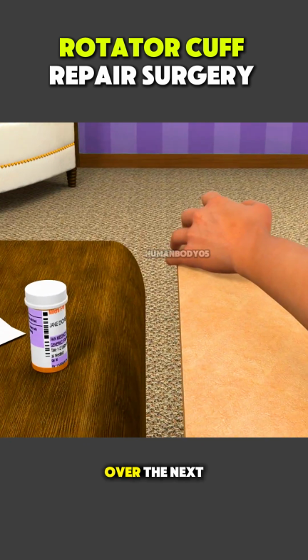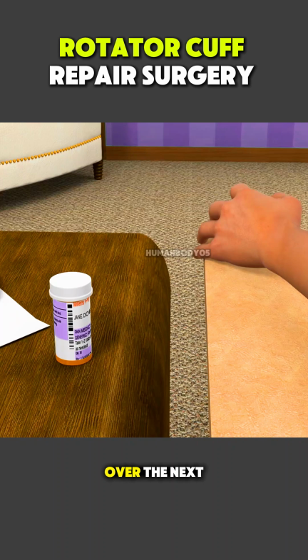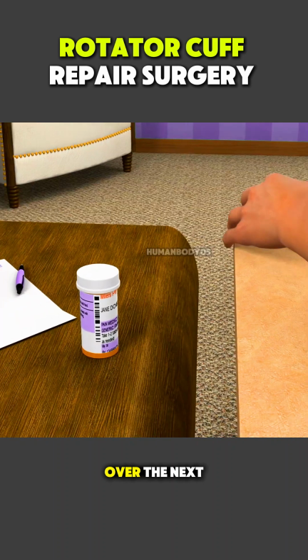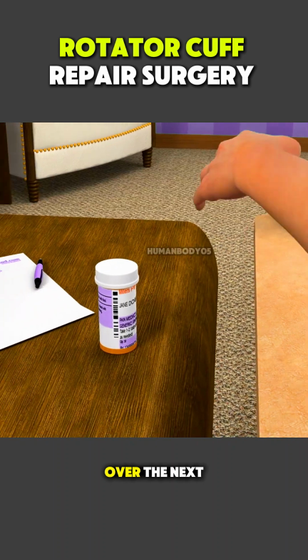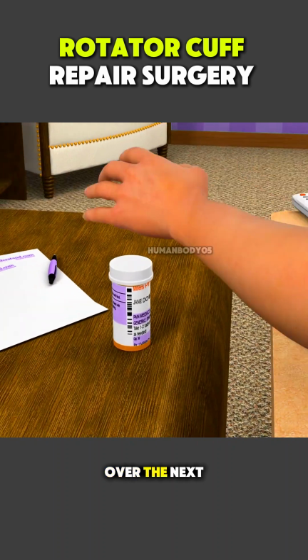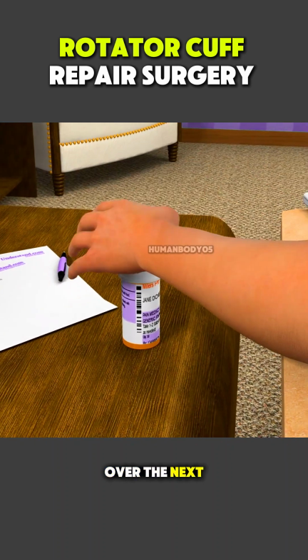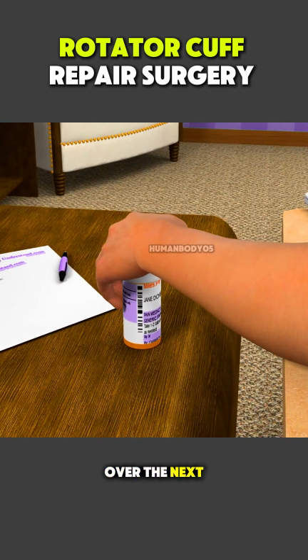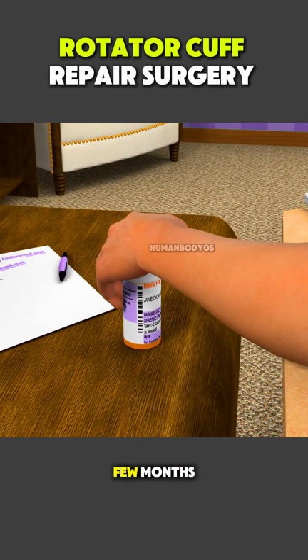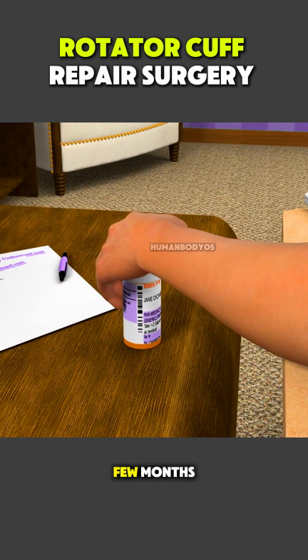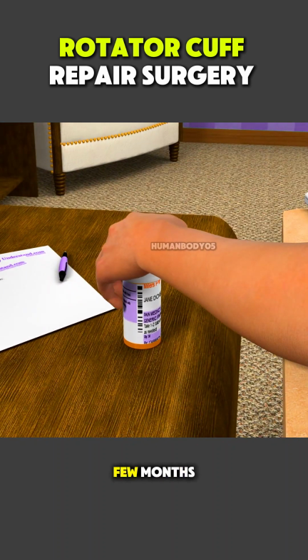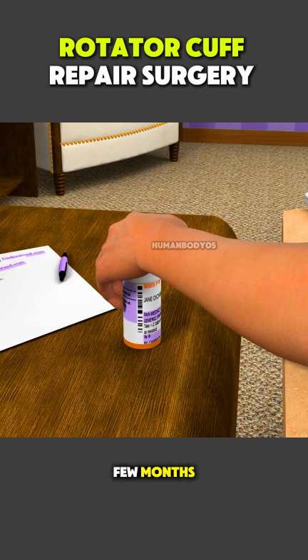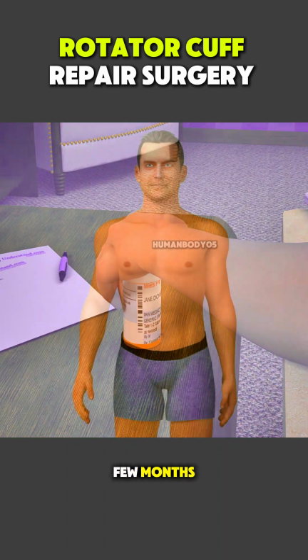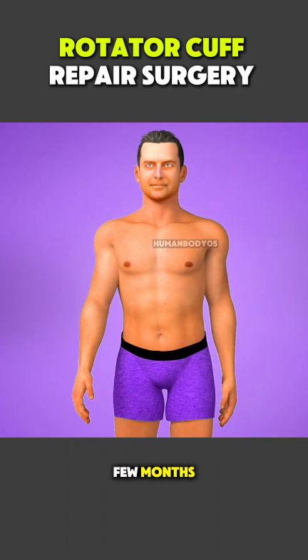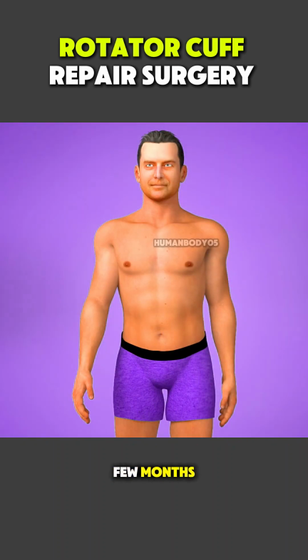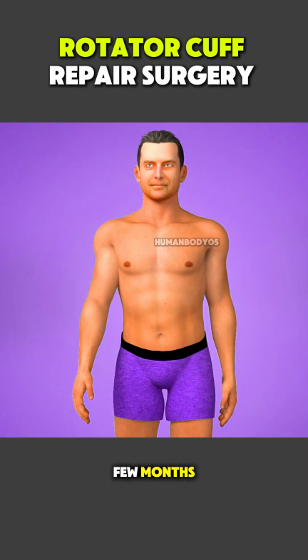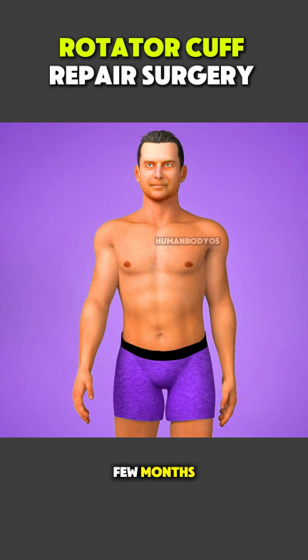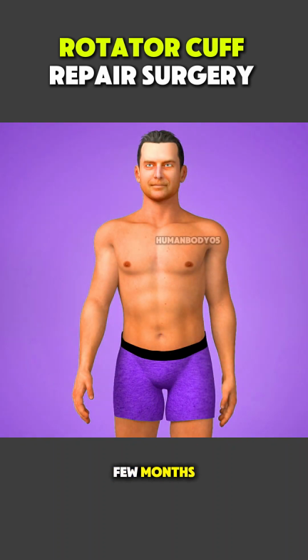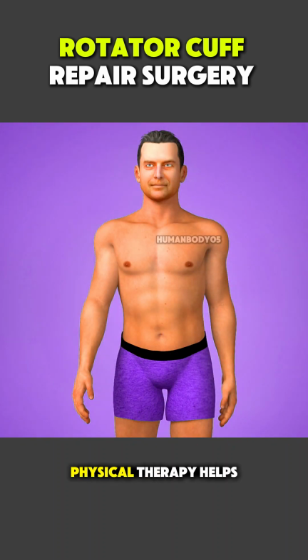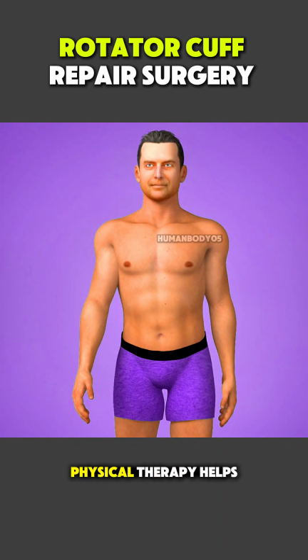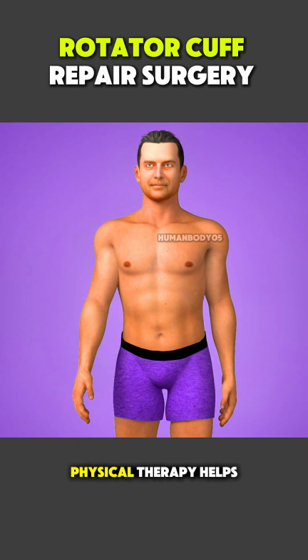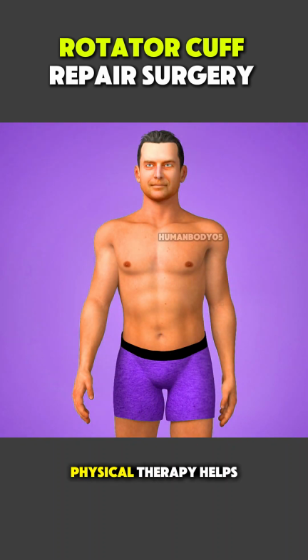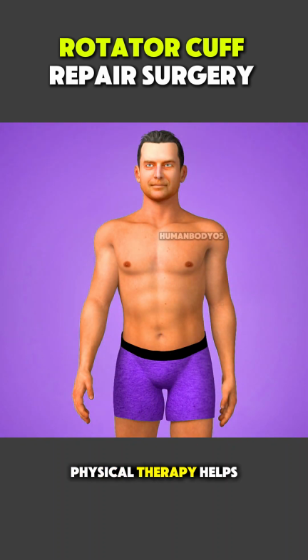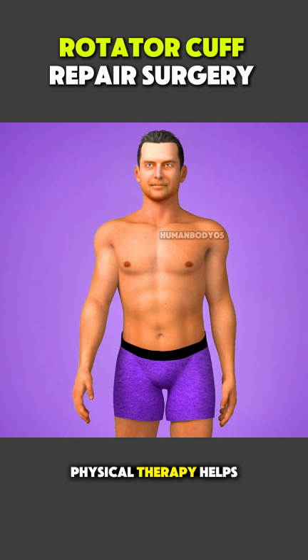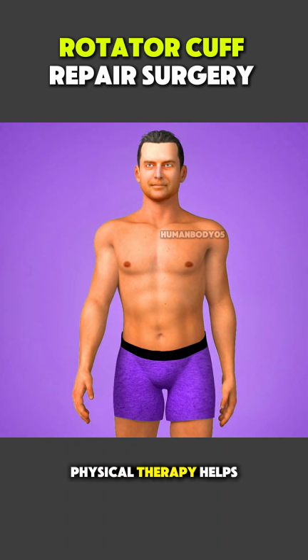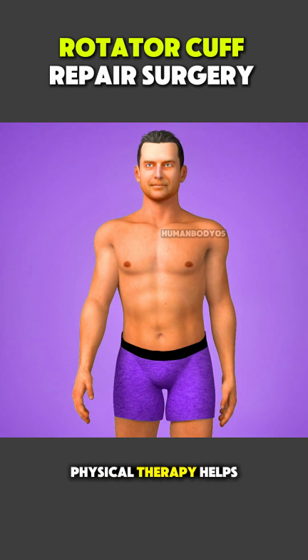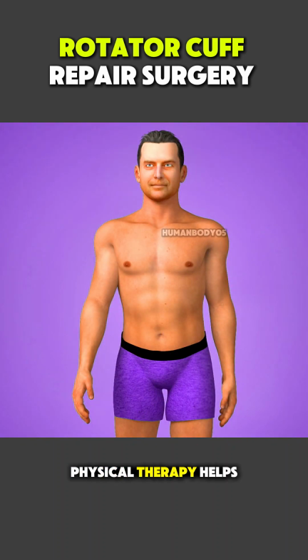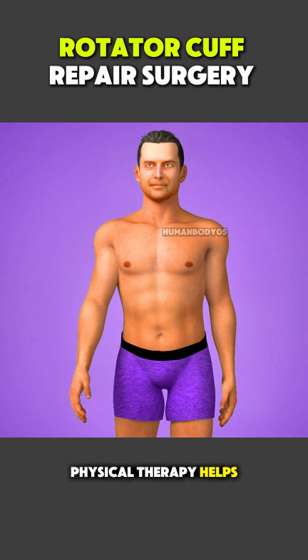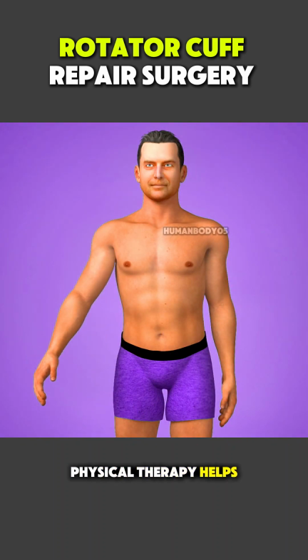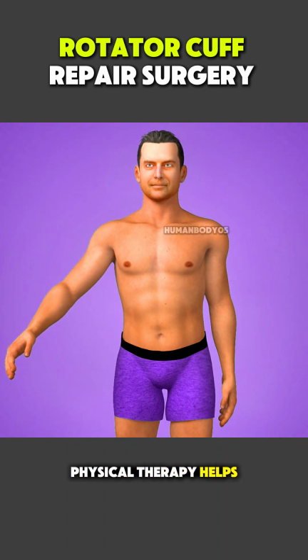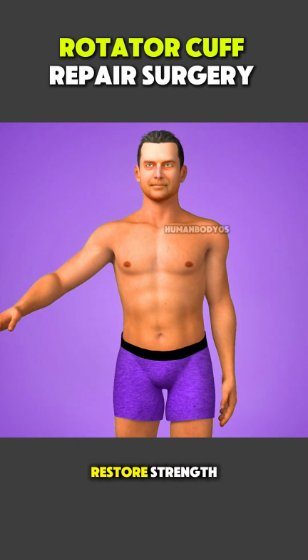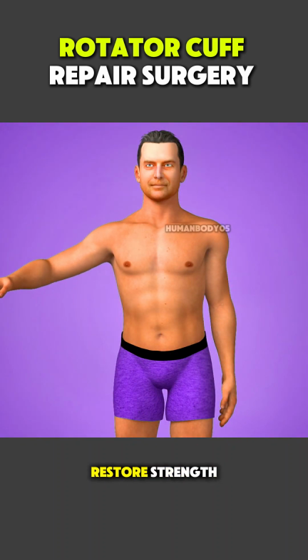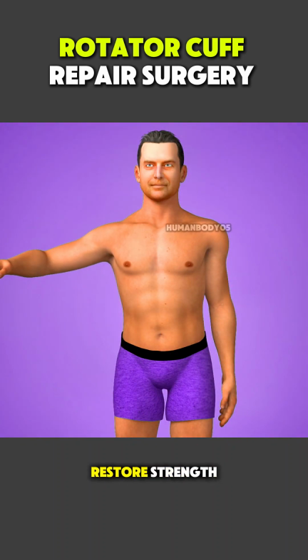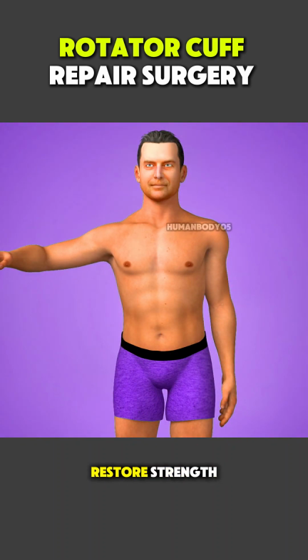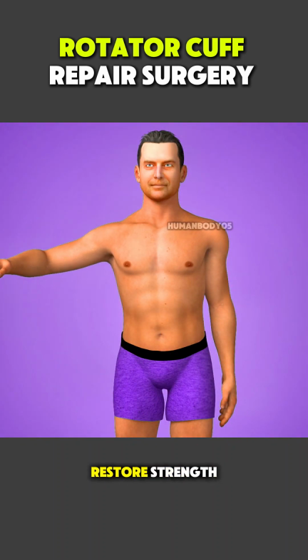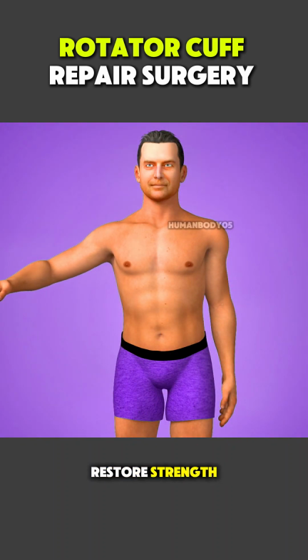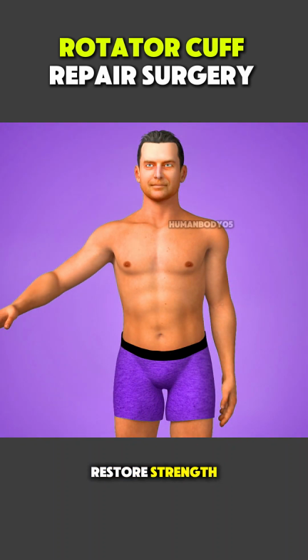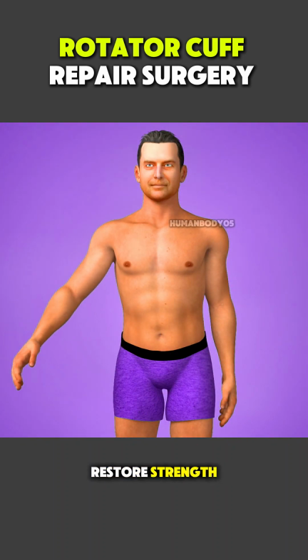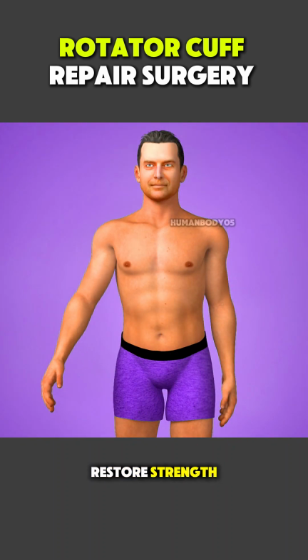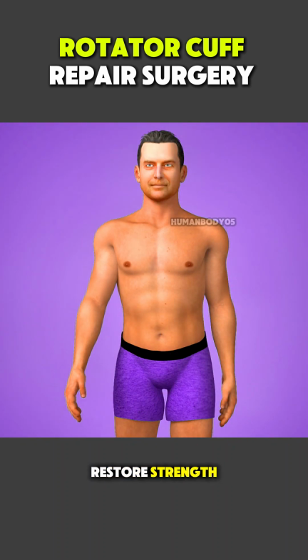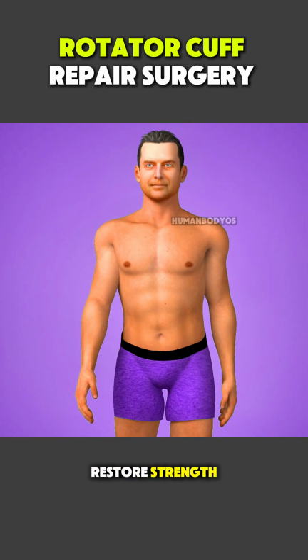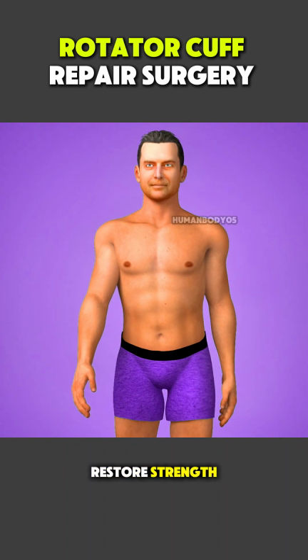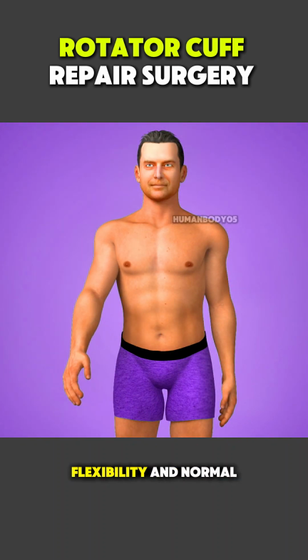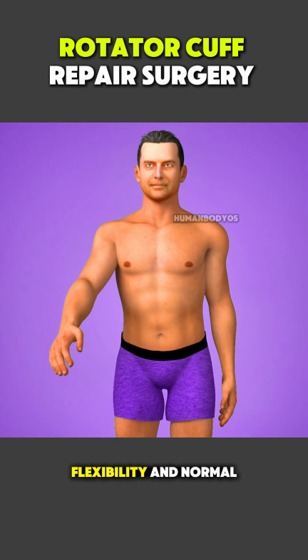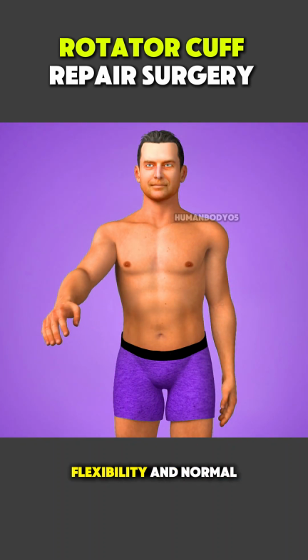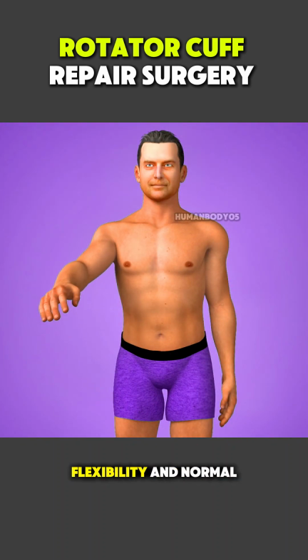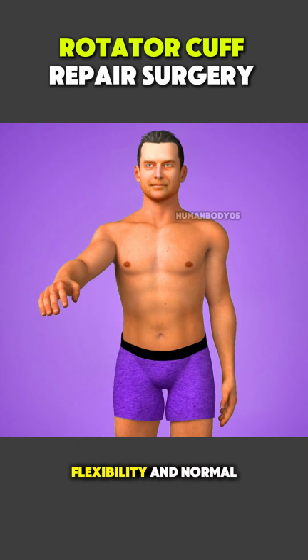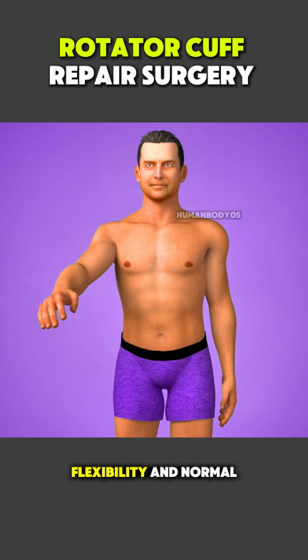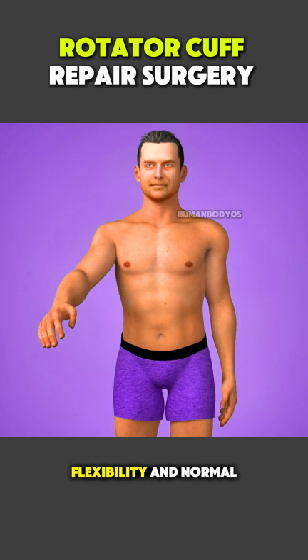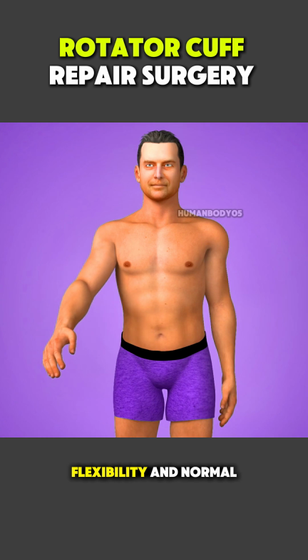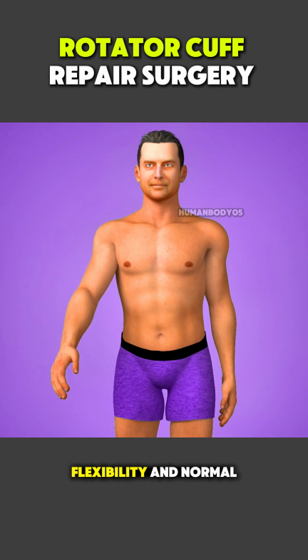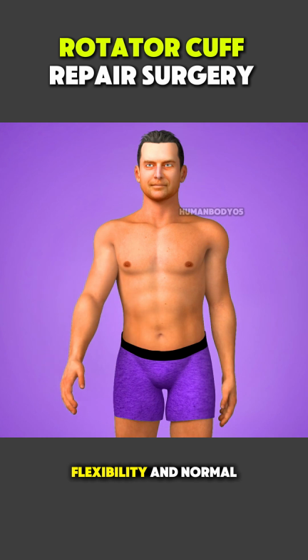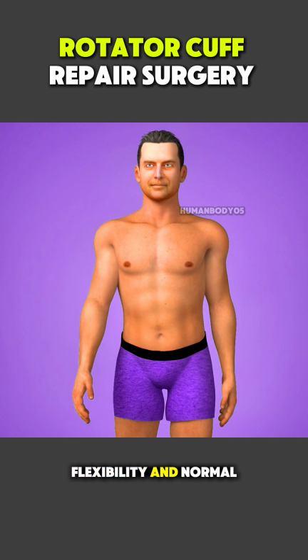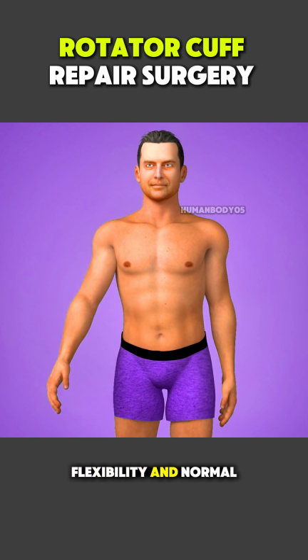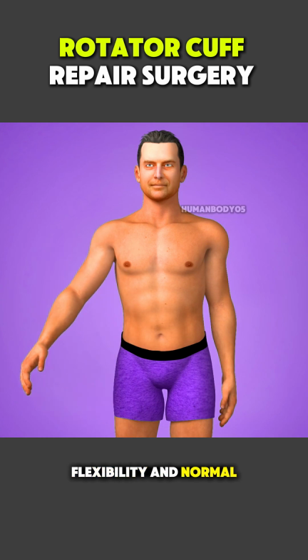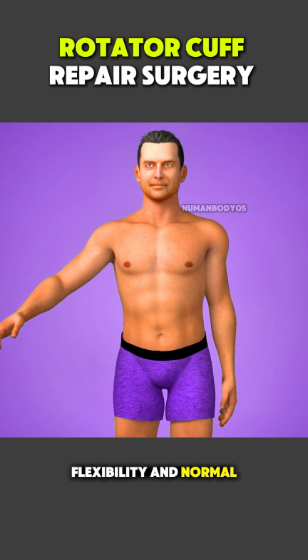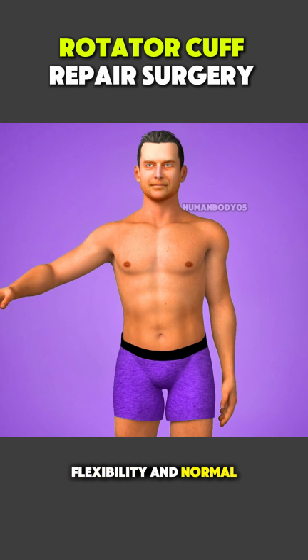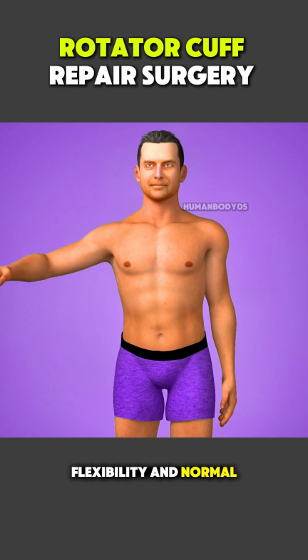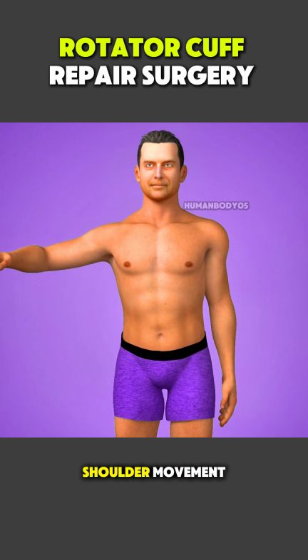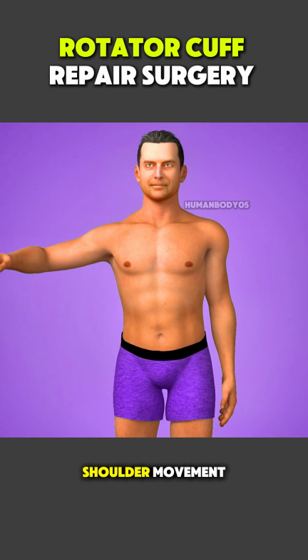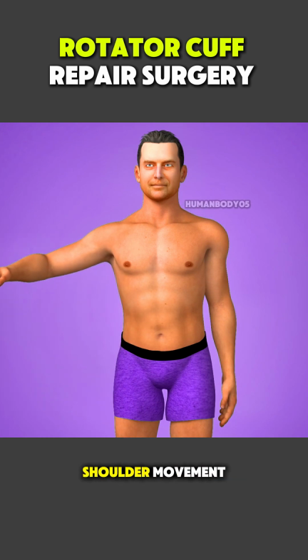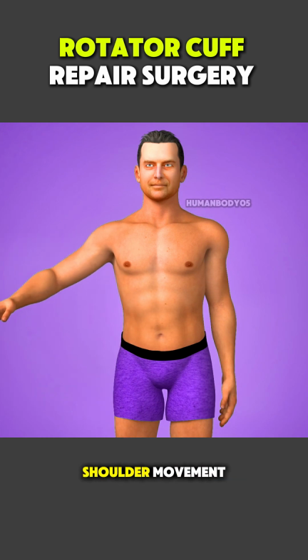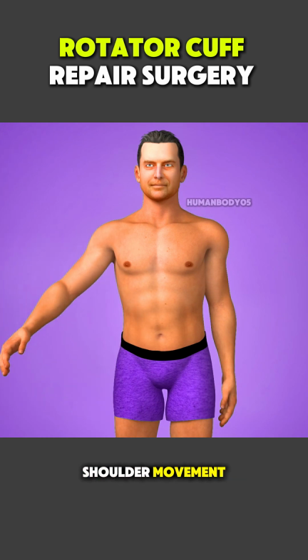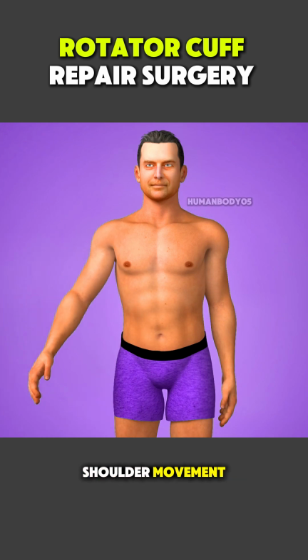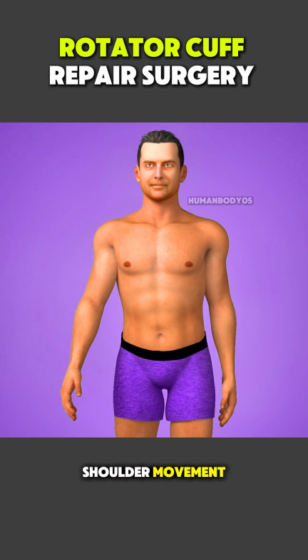Over the next few months, physical therapy helps restore strength, flexibility, and normal shoulder movement.